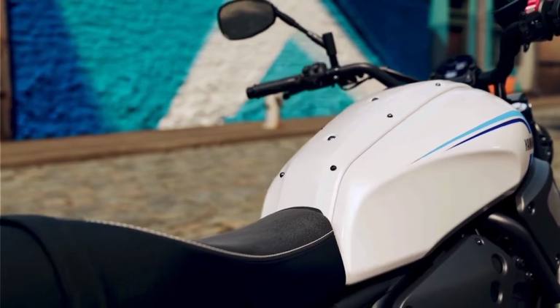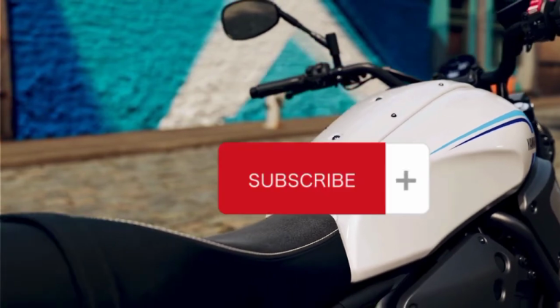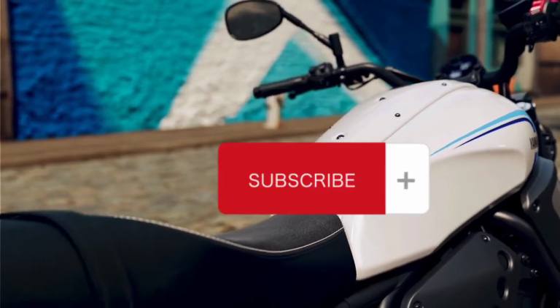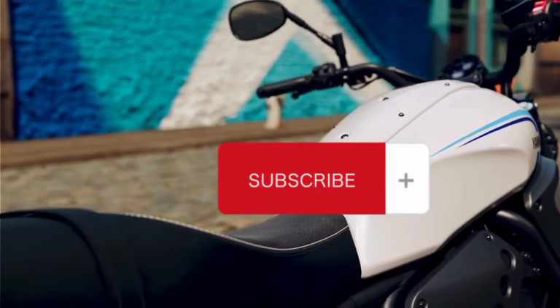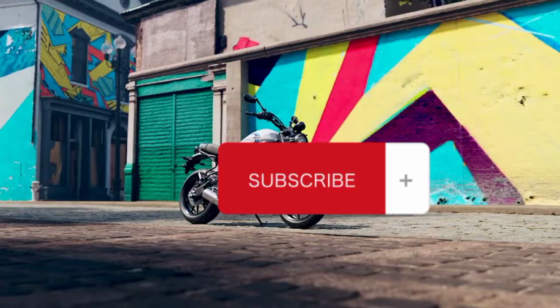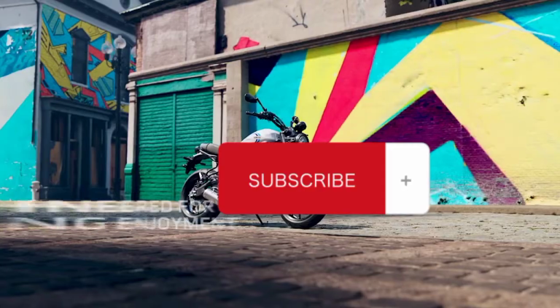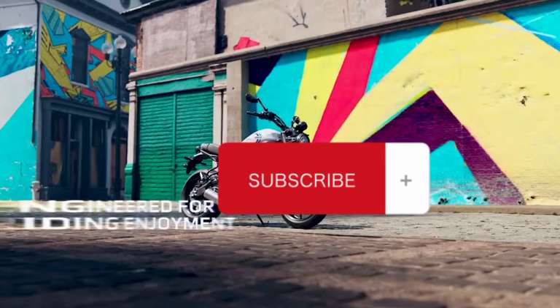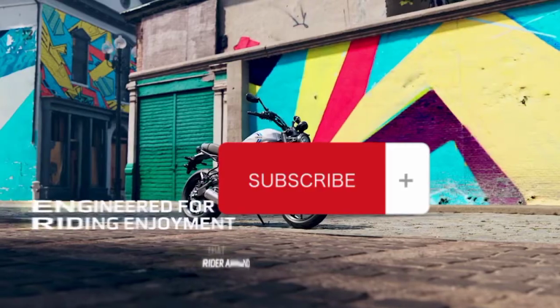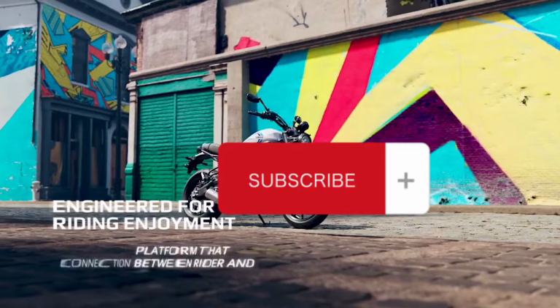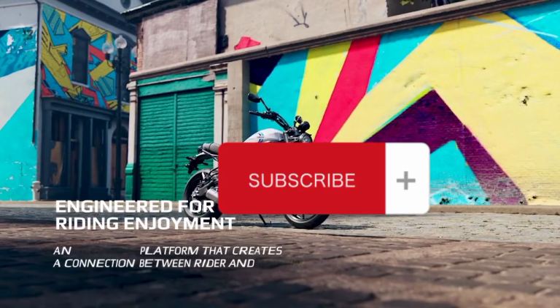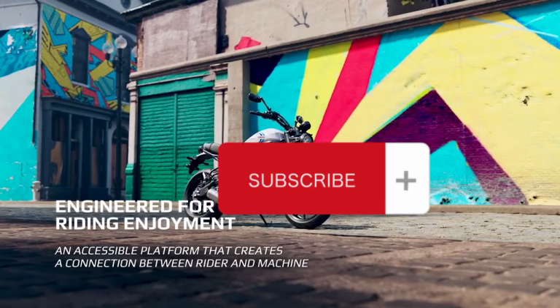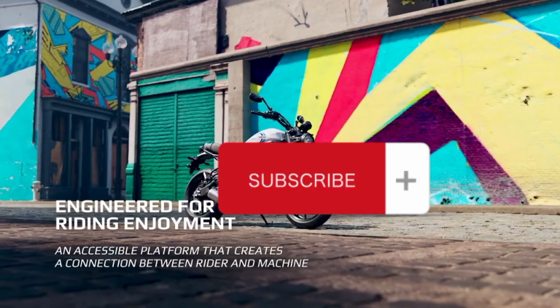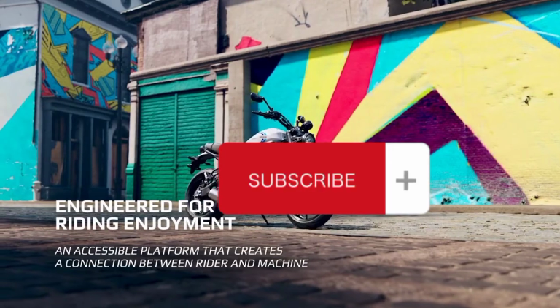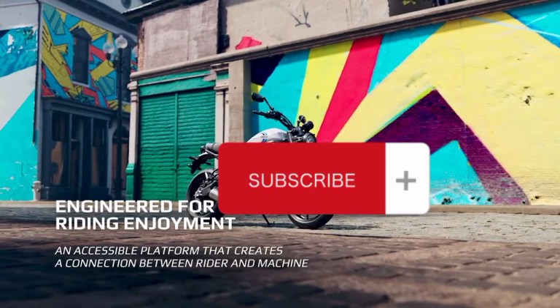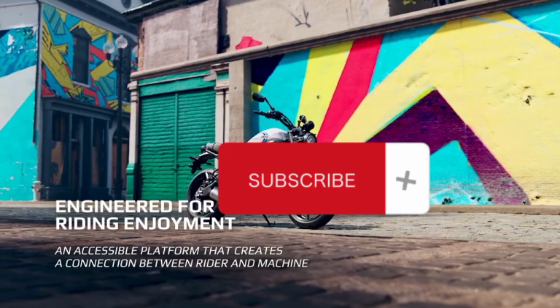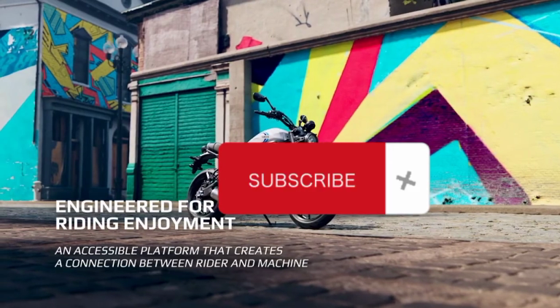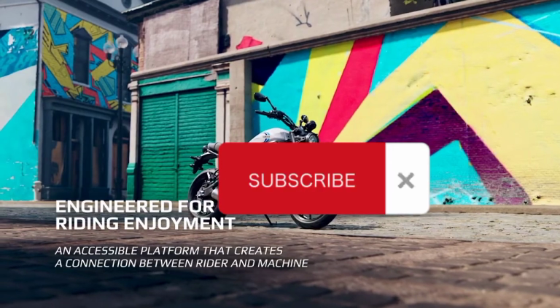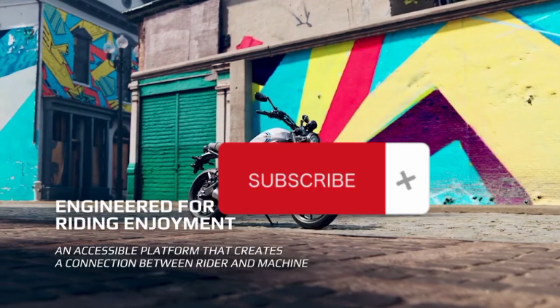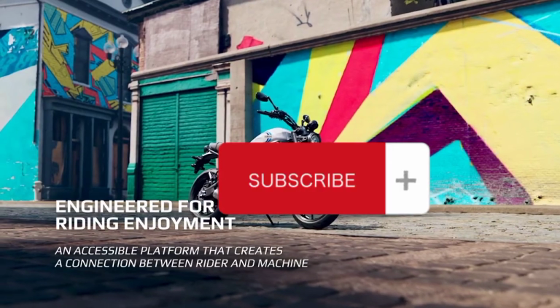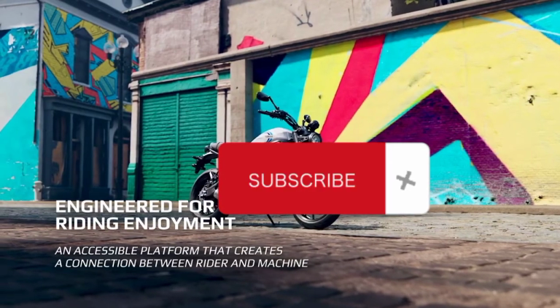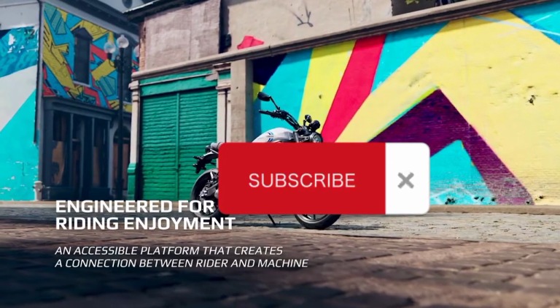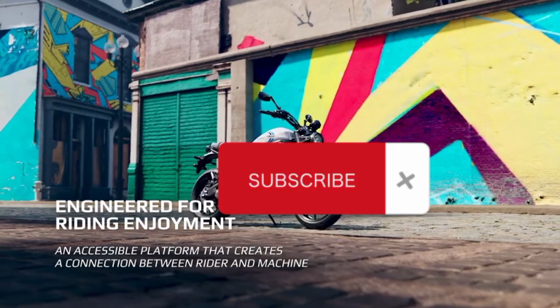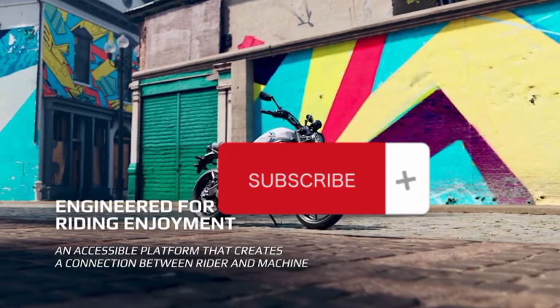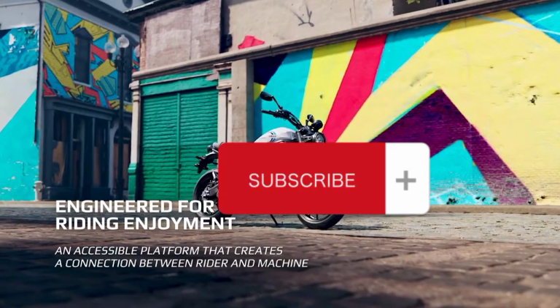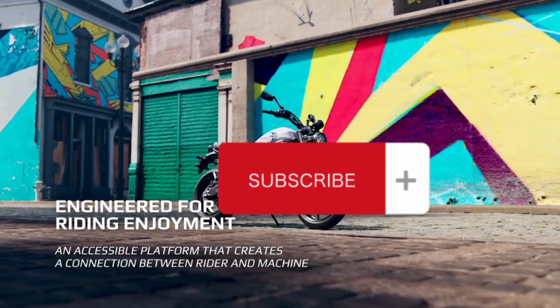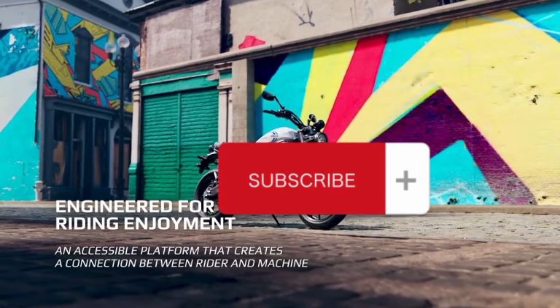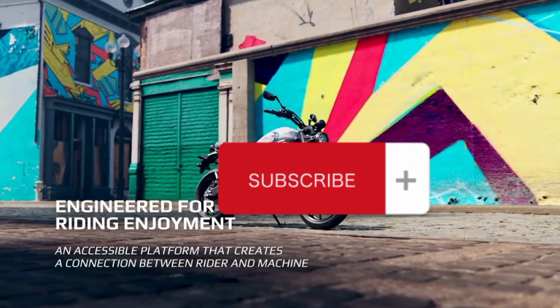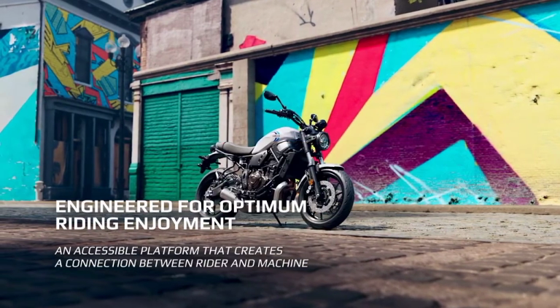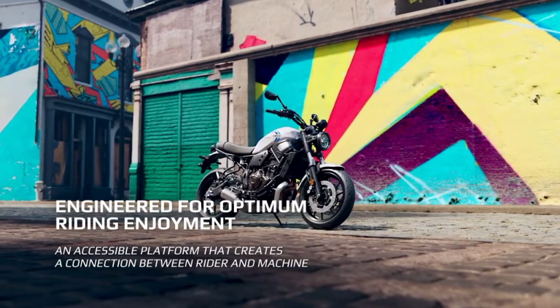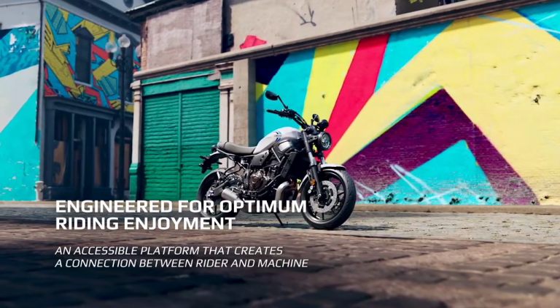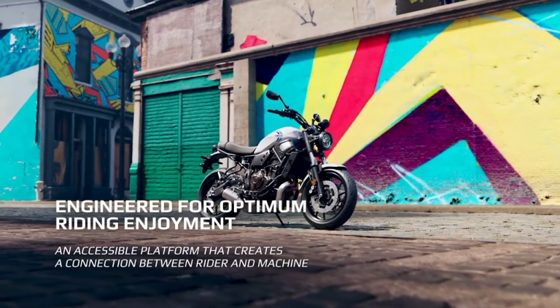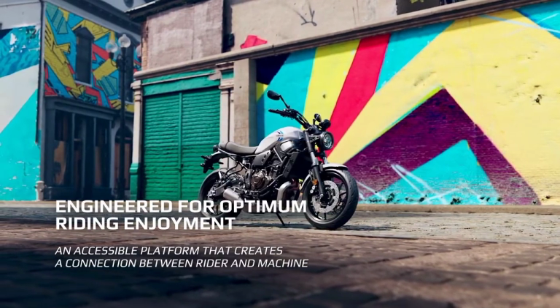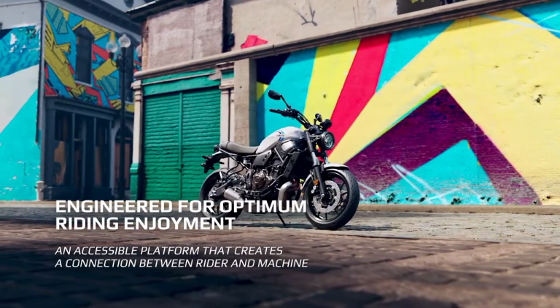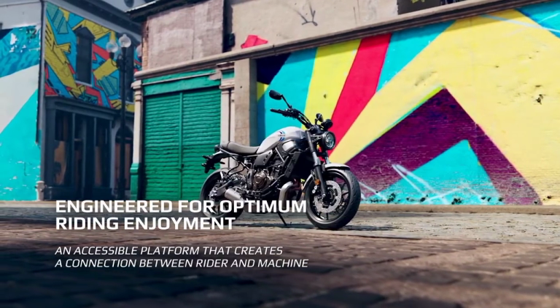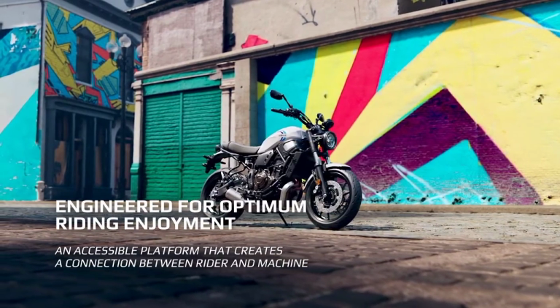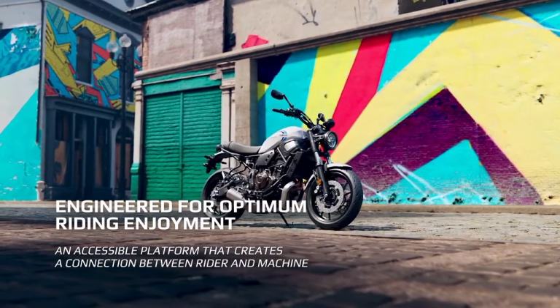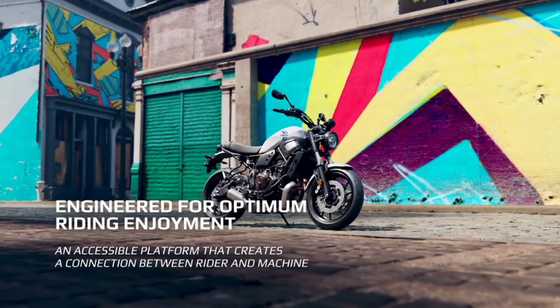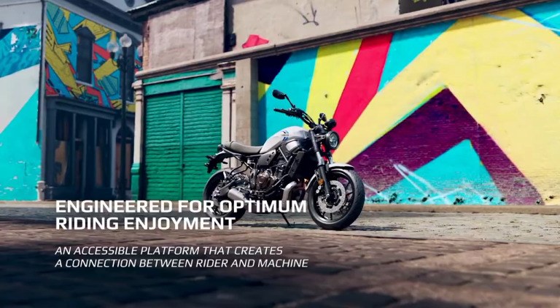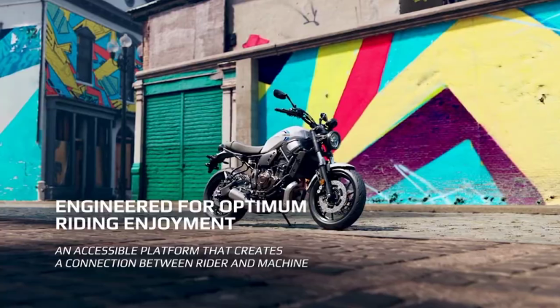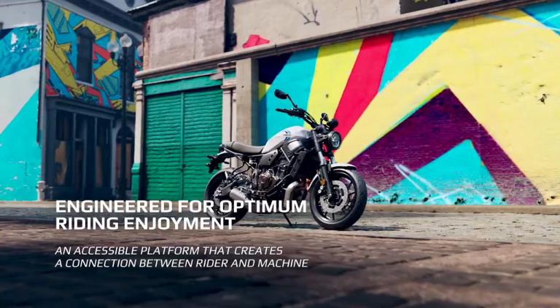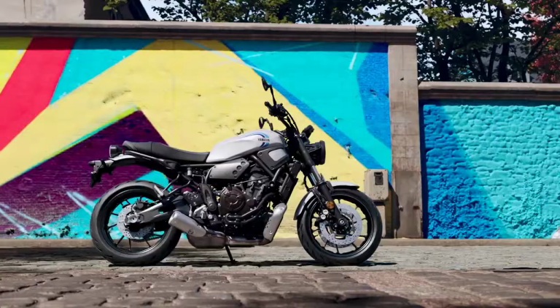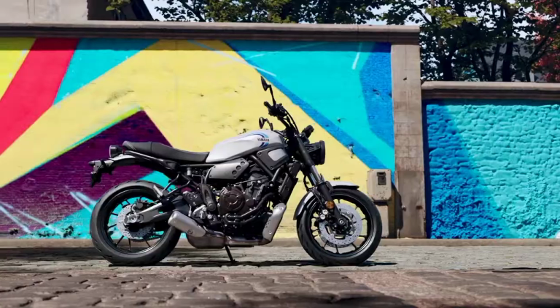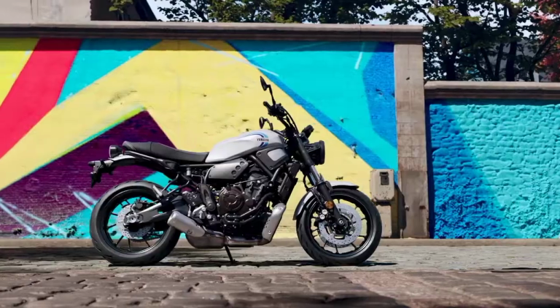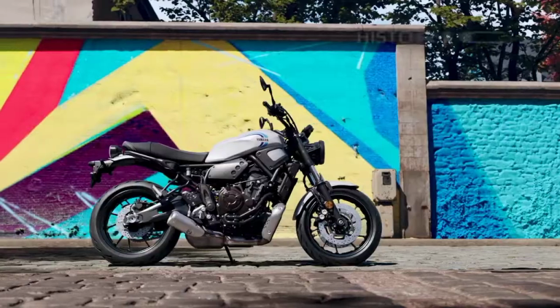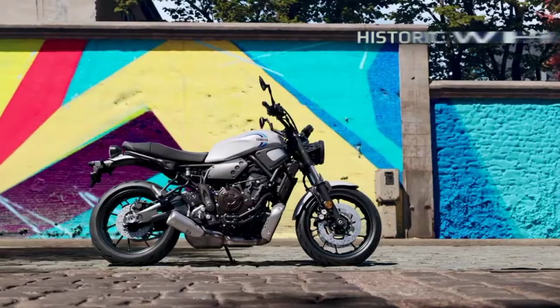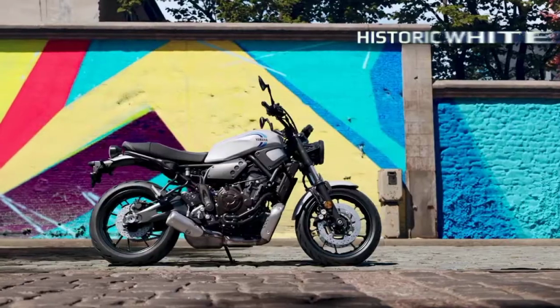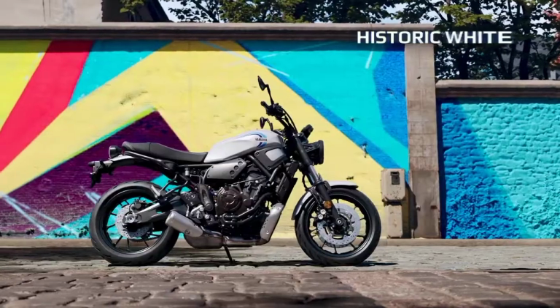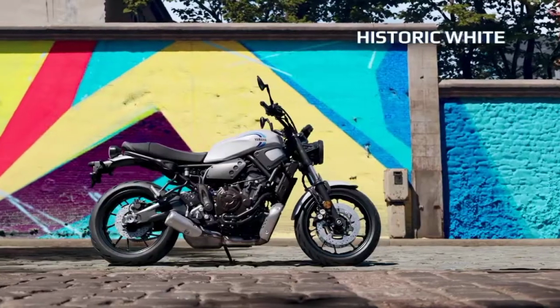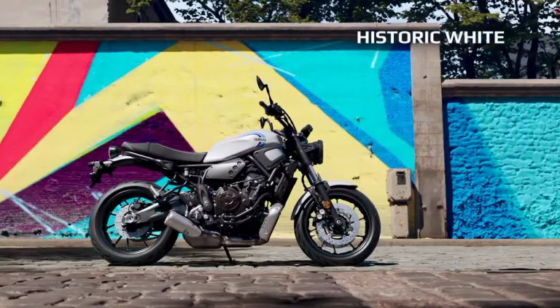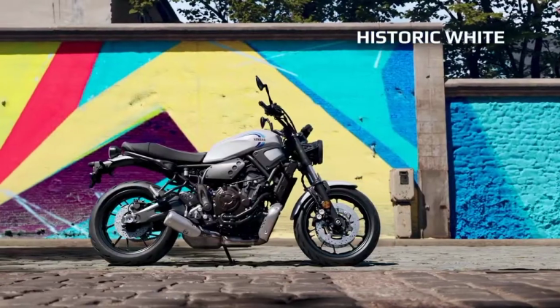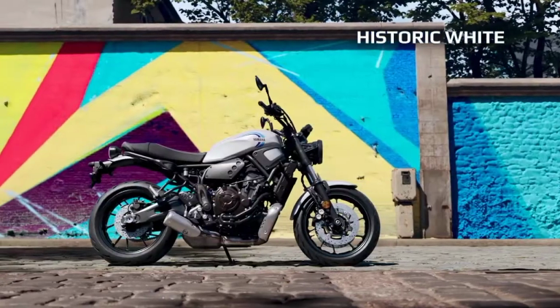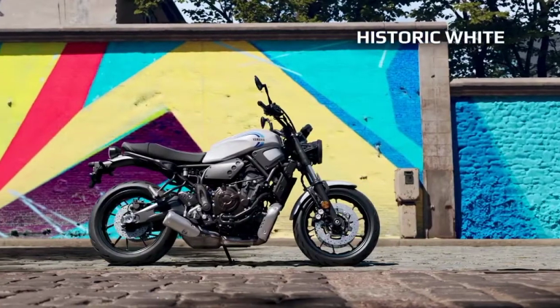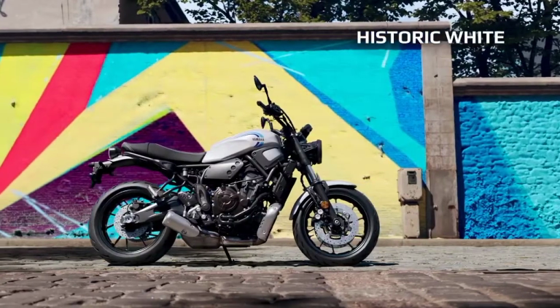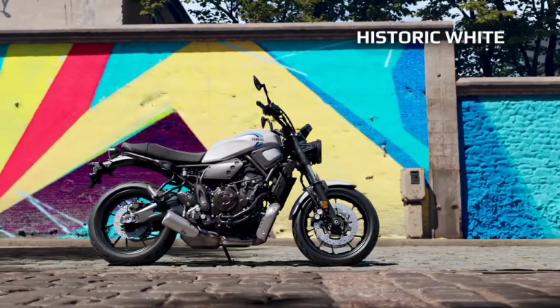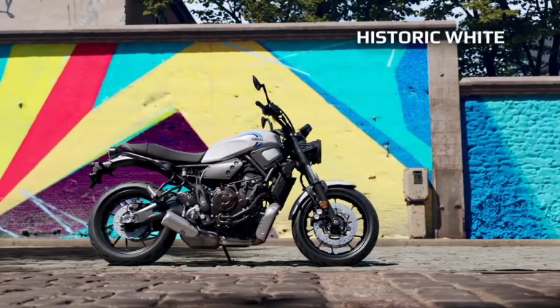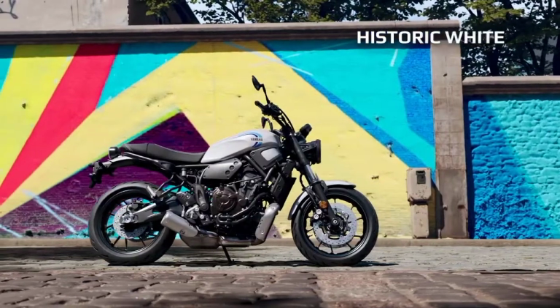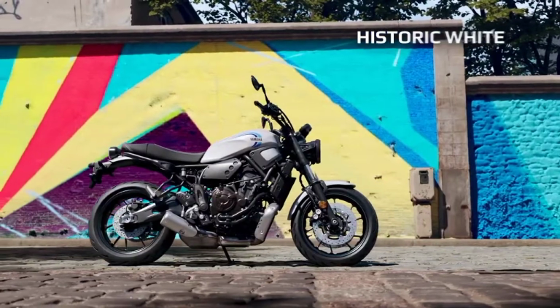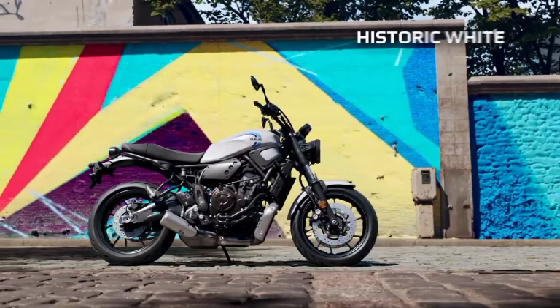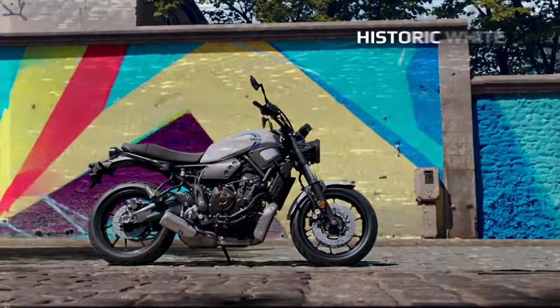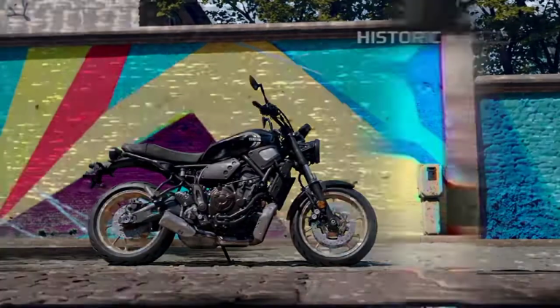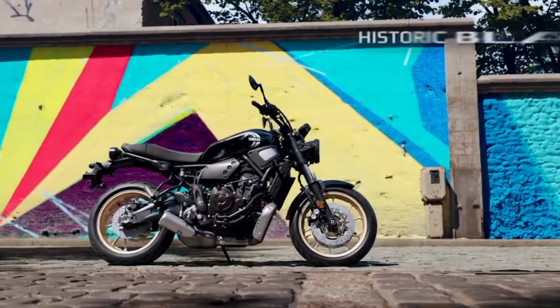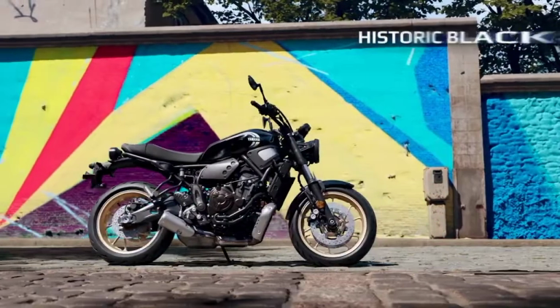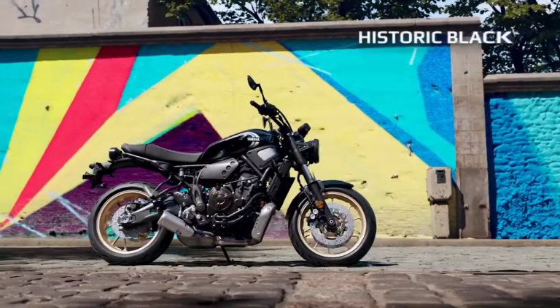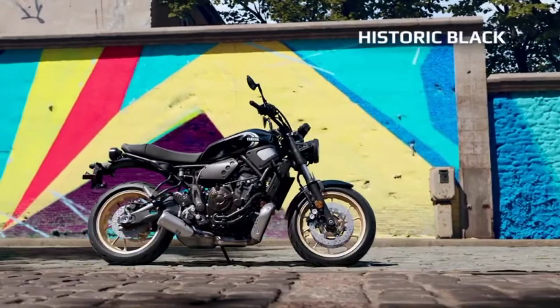Engineered for optimum riding enjoyment, an accessible platform that creates a connection between rider and machine. Available in historic white and historic black.